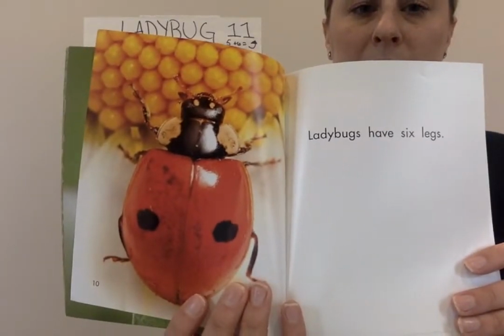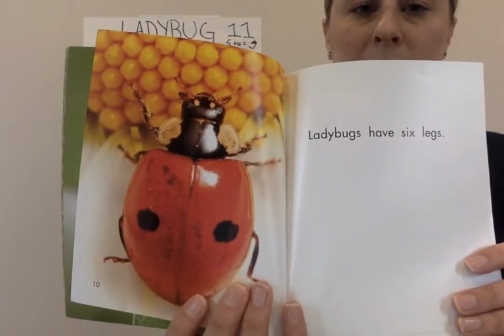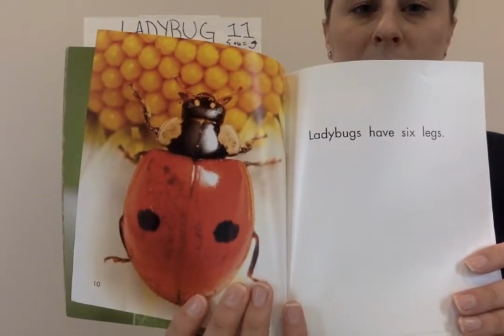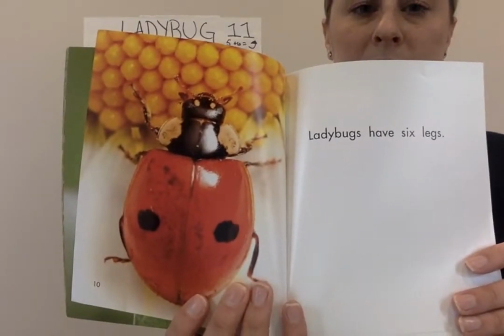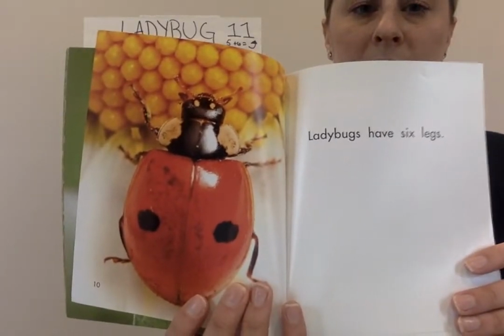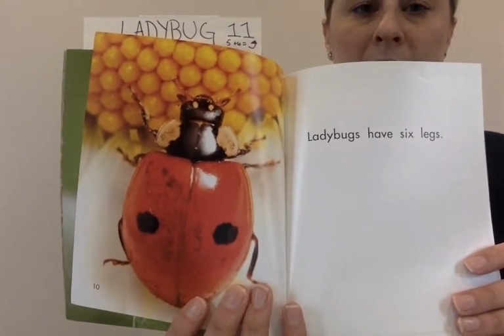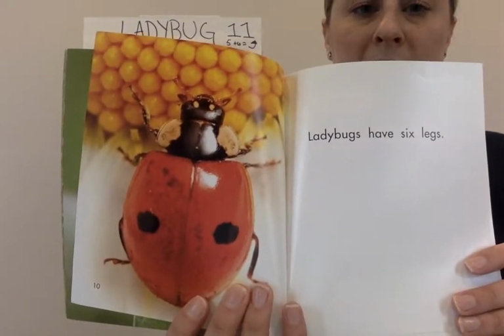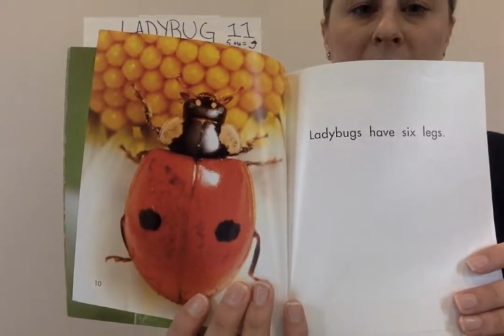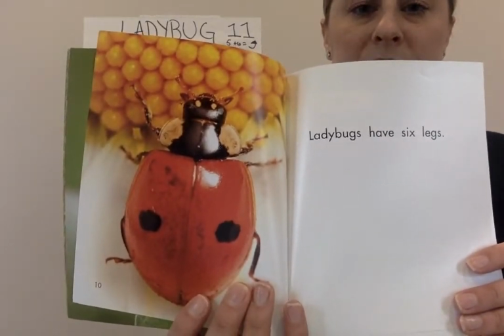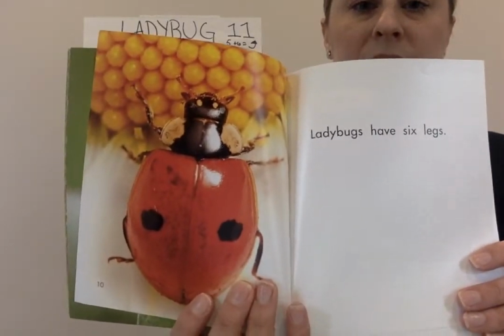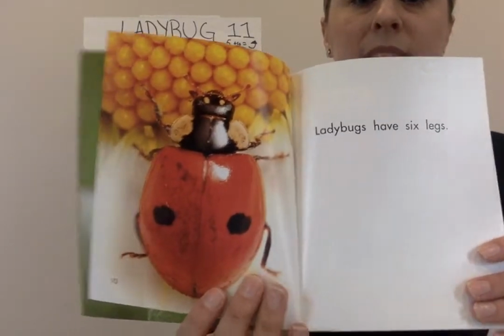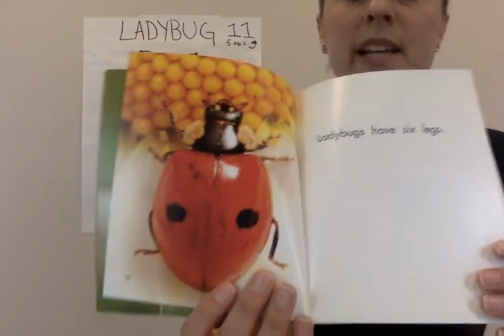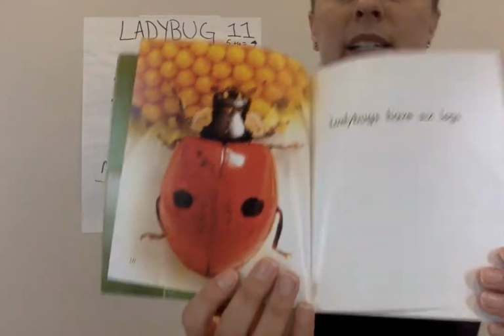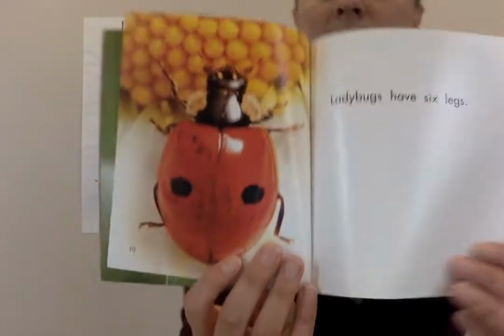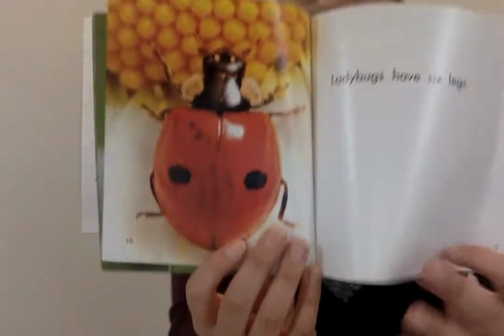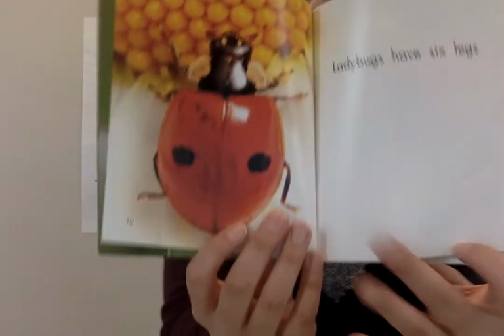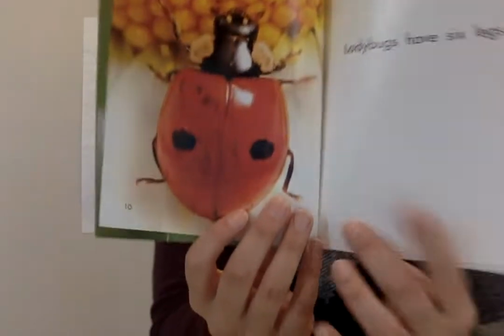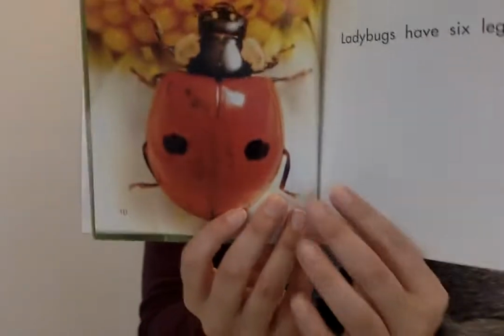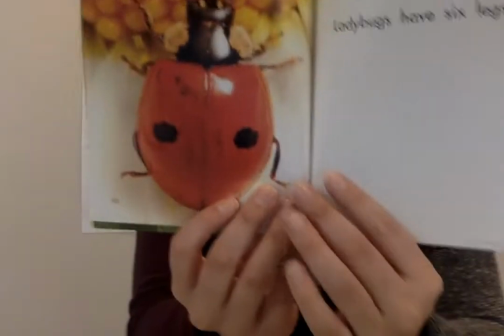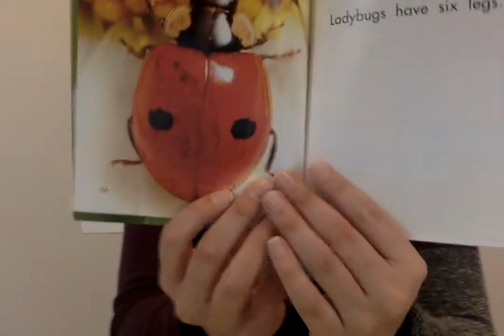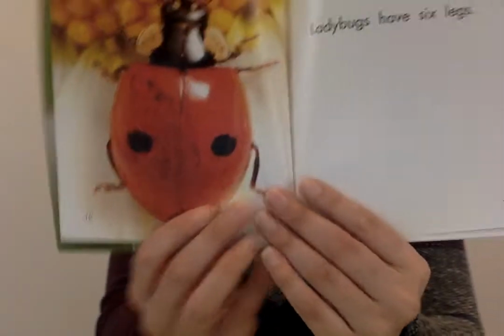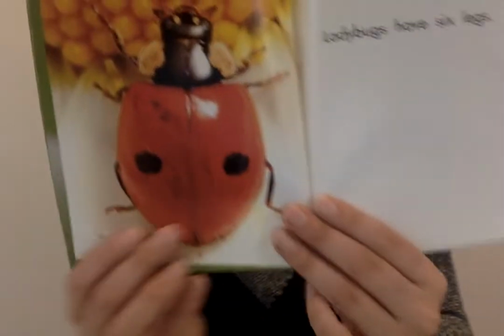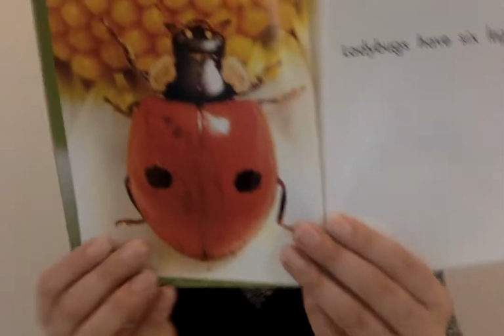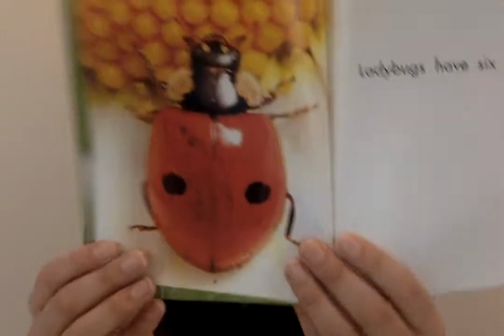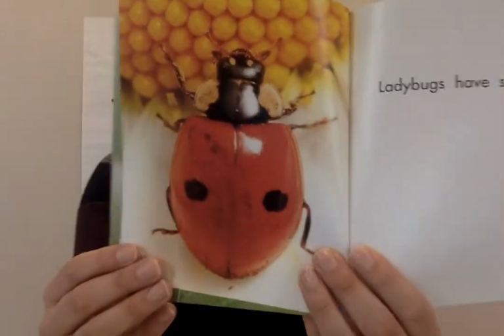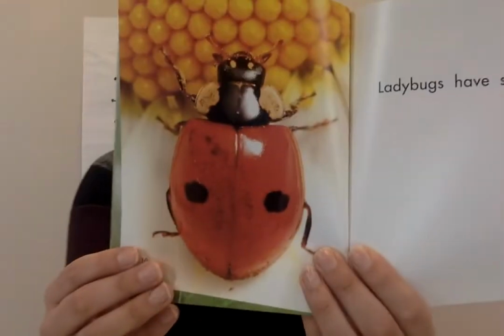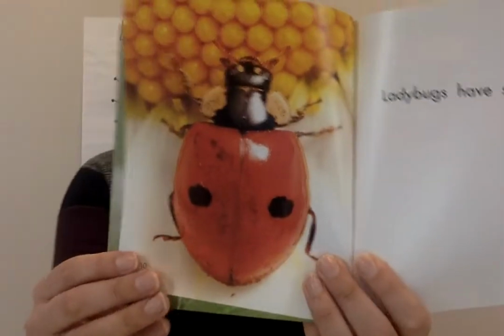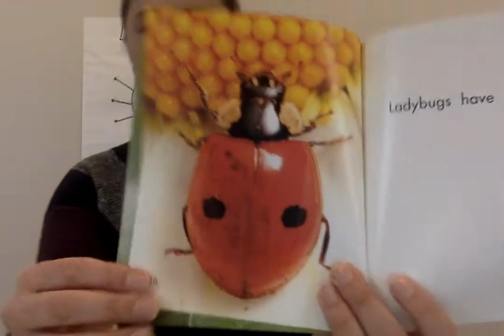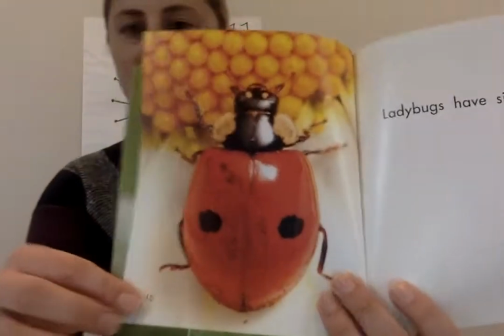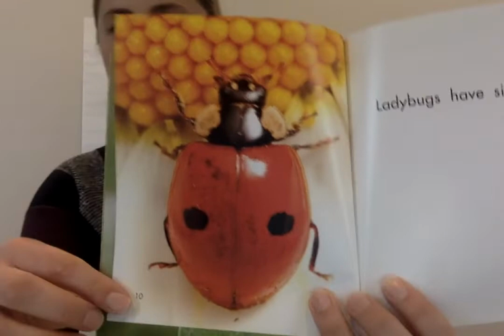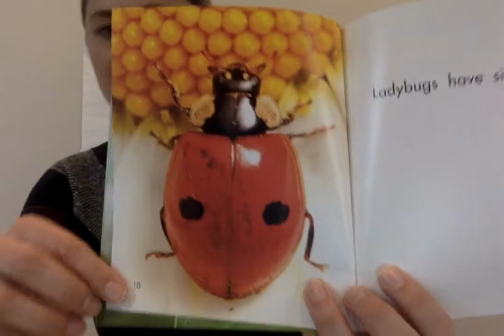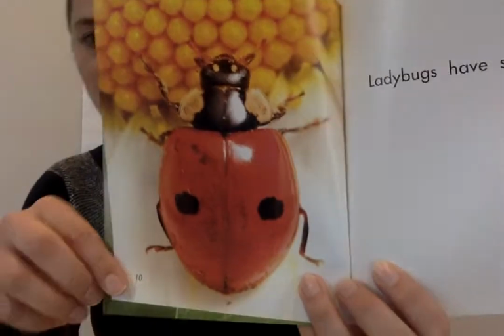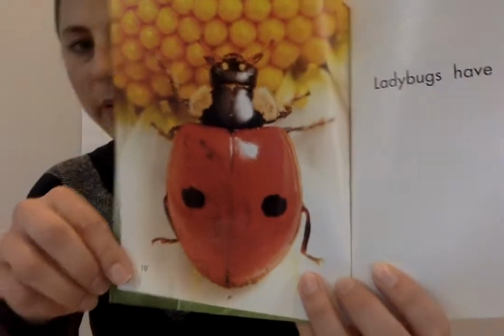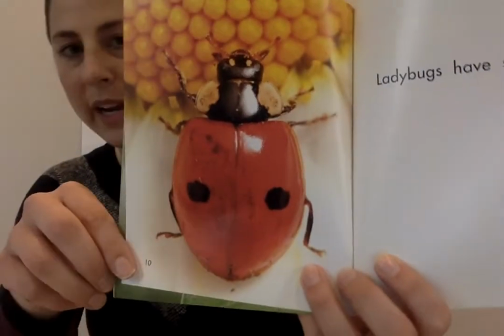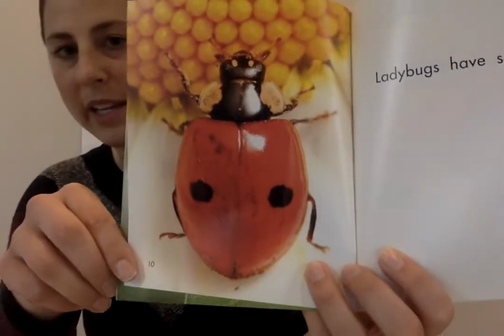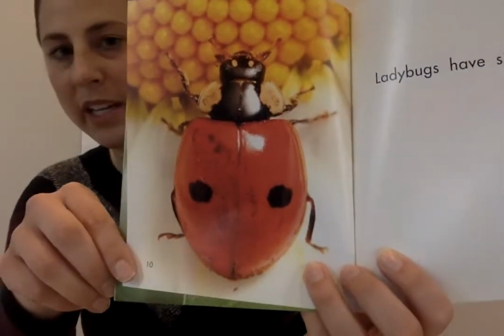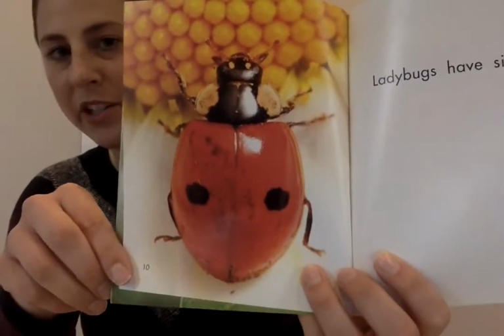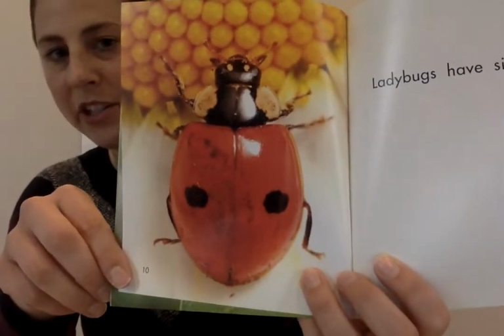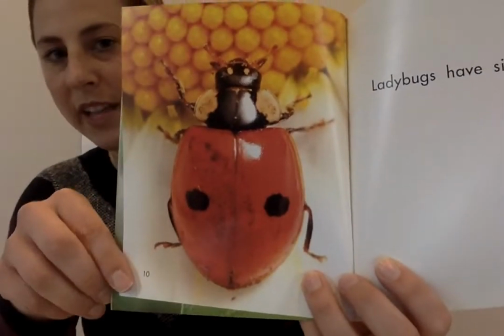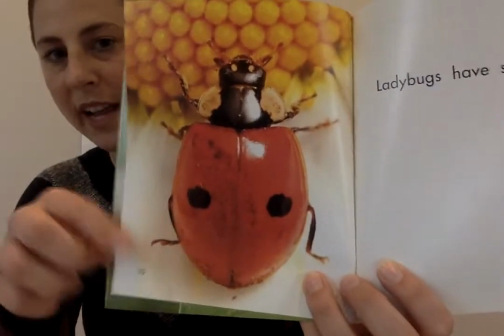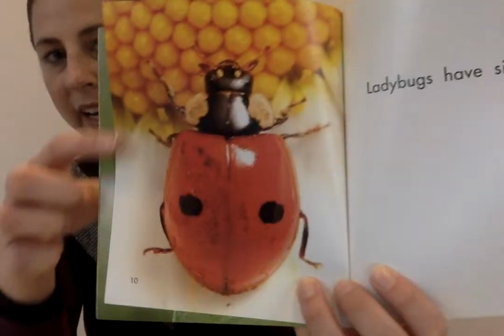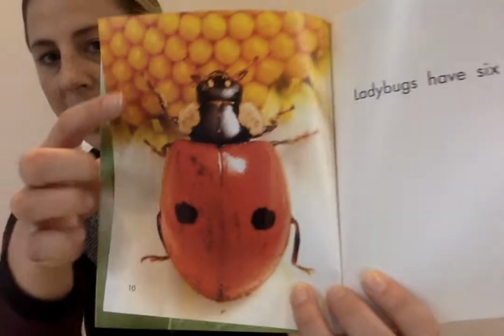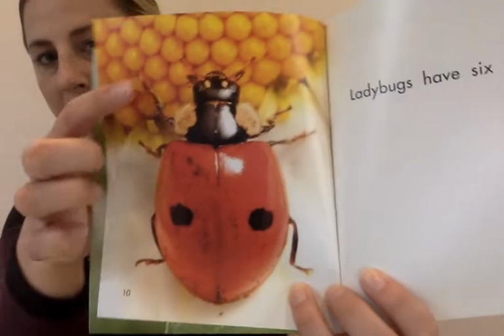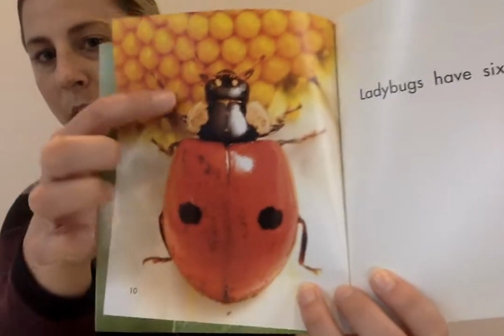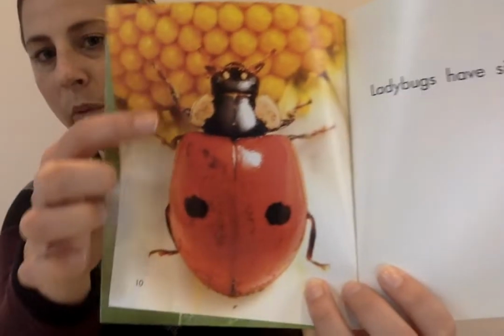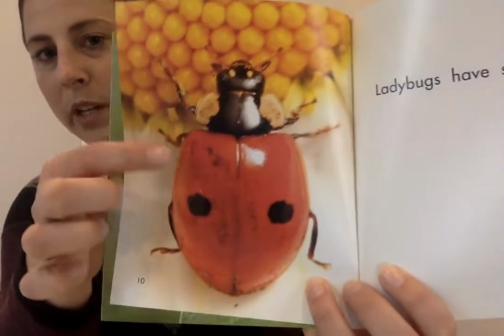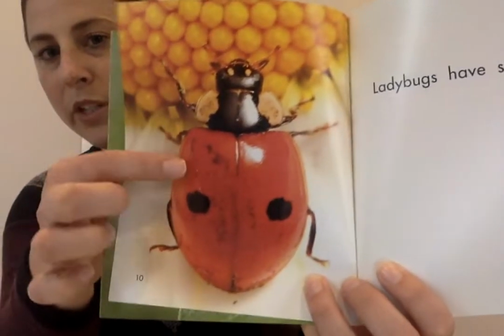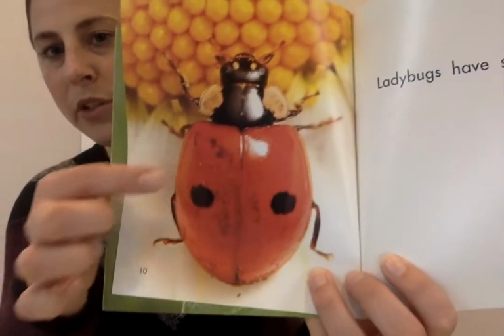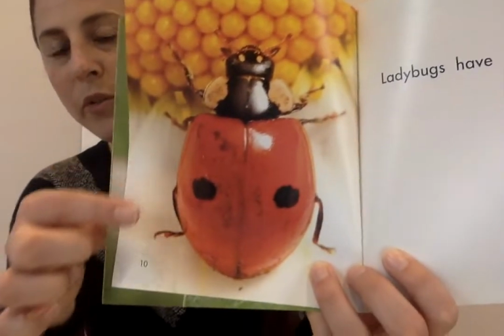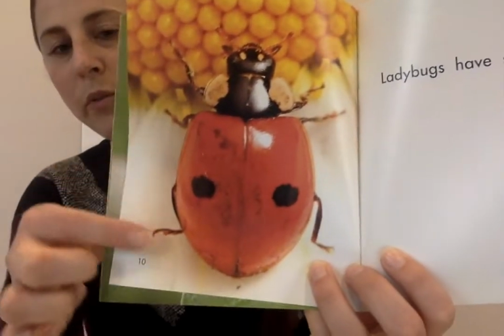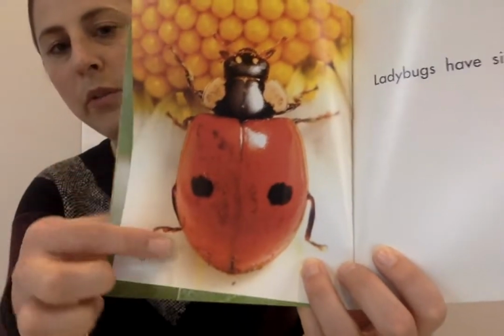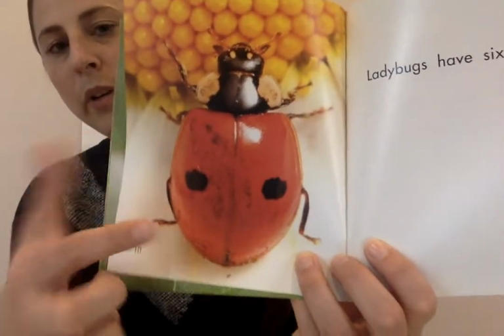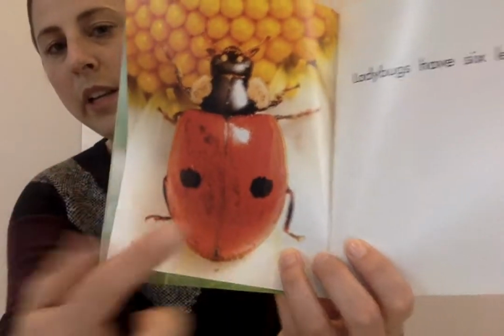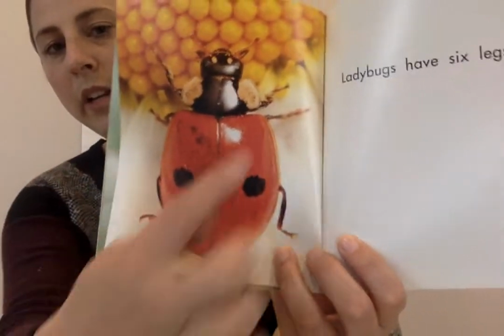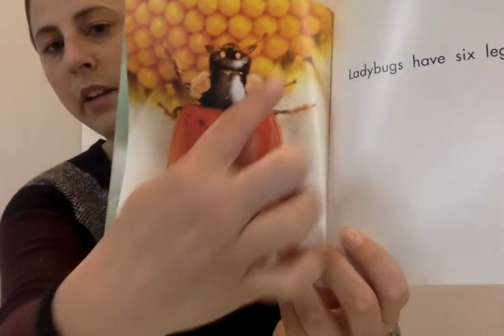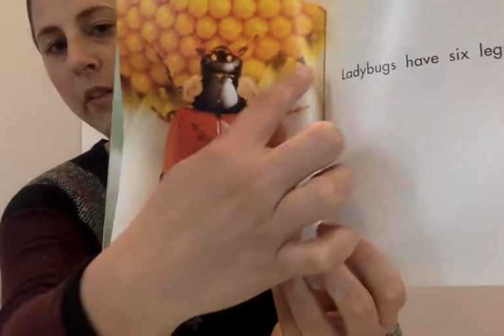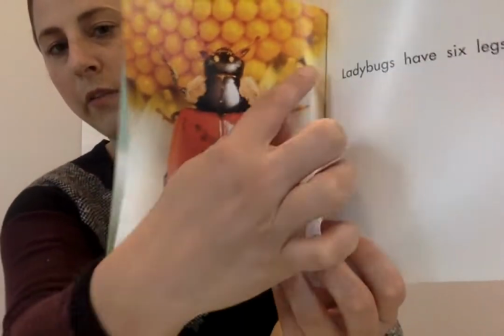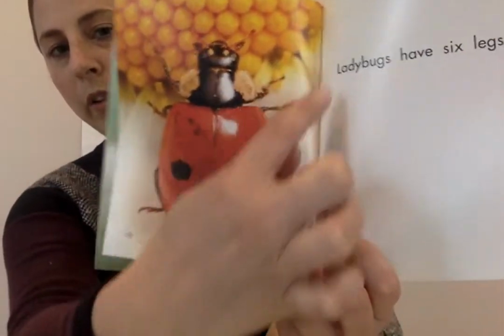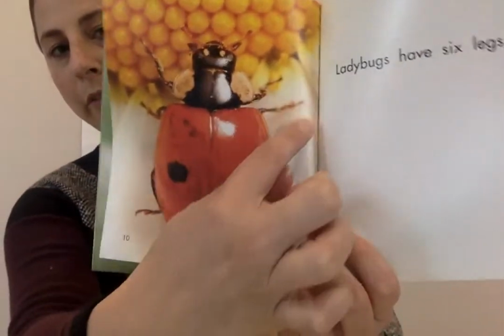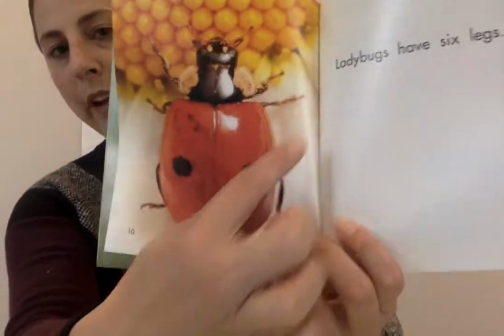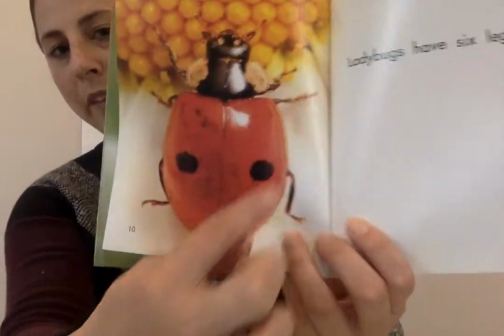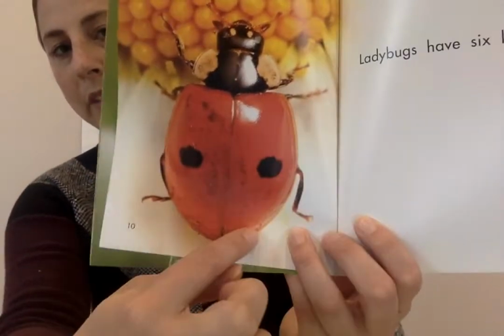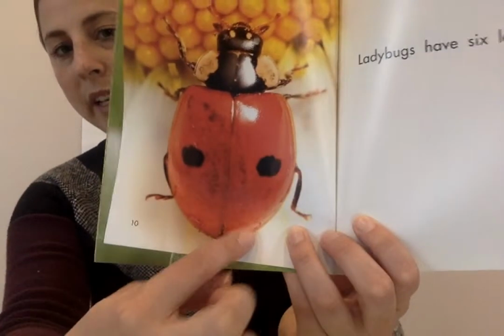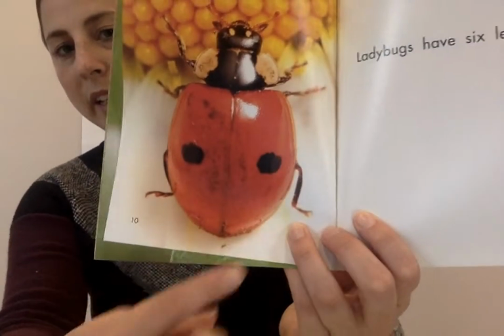Ladybugs have six legs — three on each side. One, two, three, four, five, six.